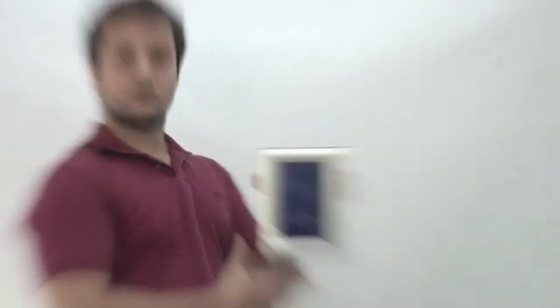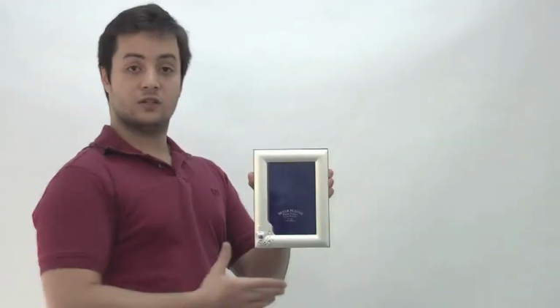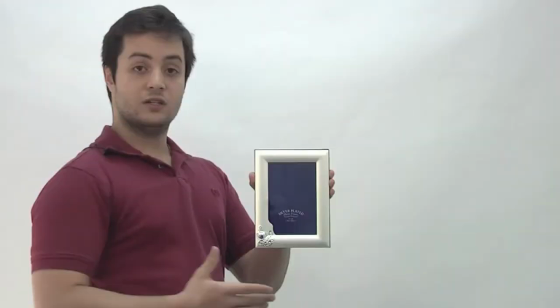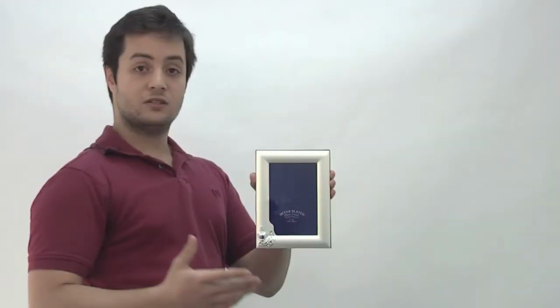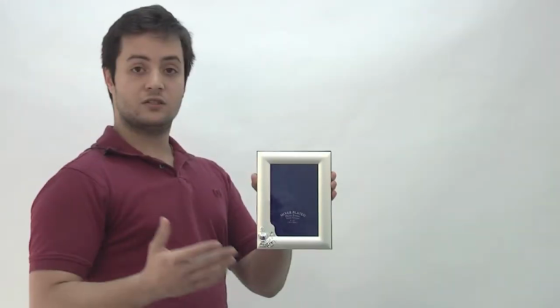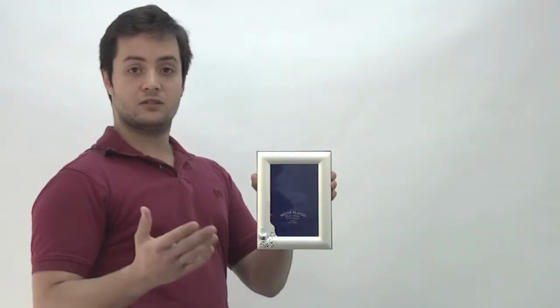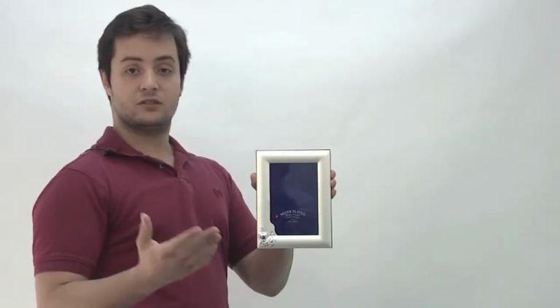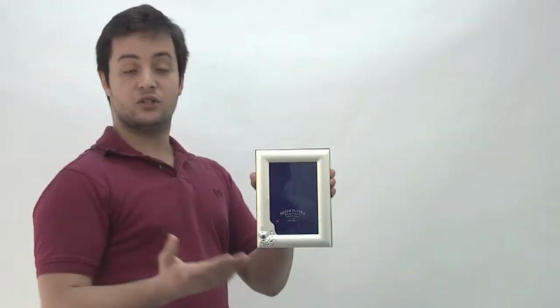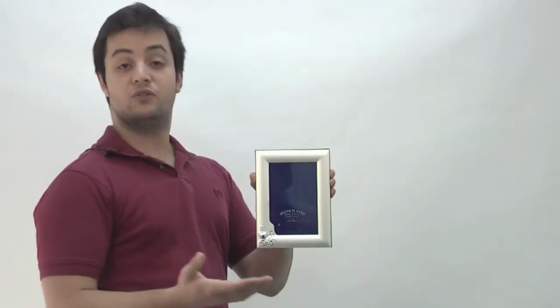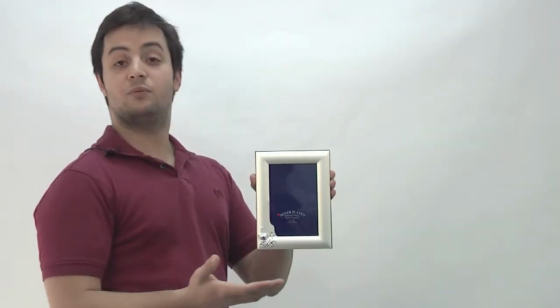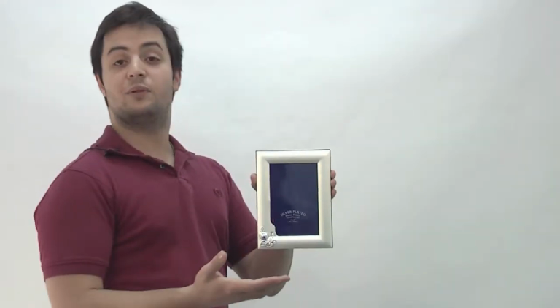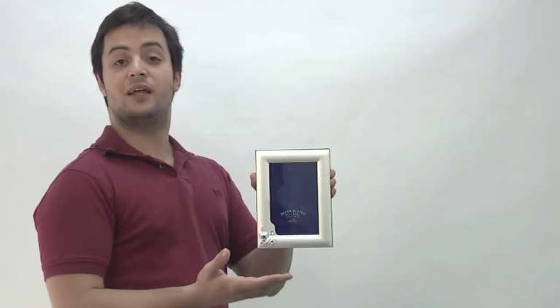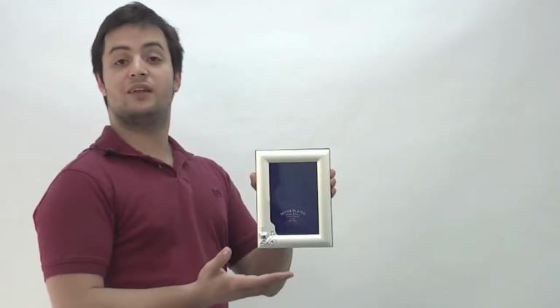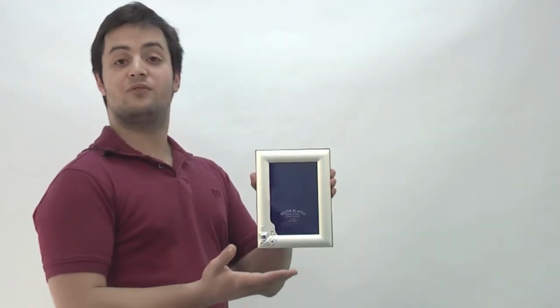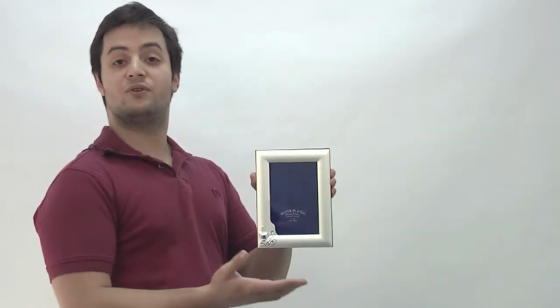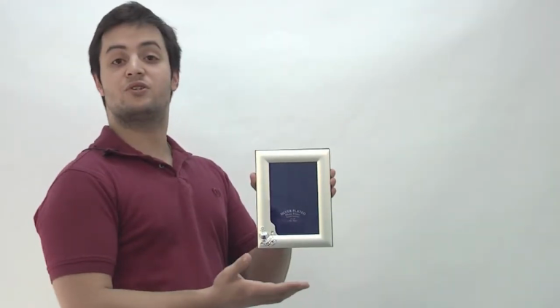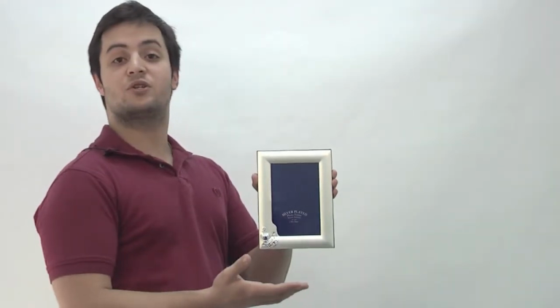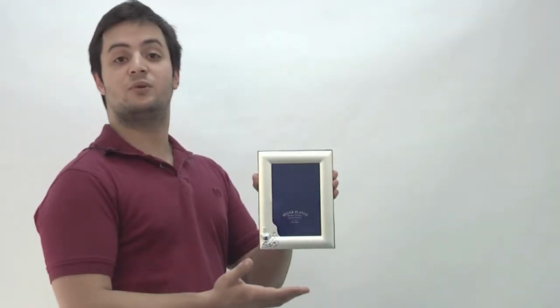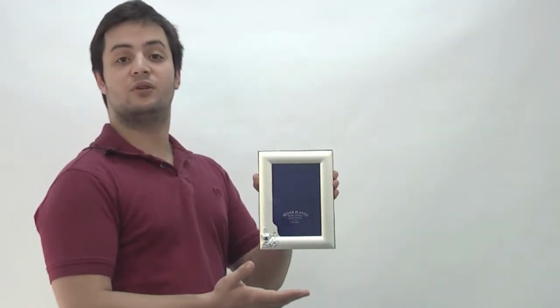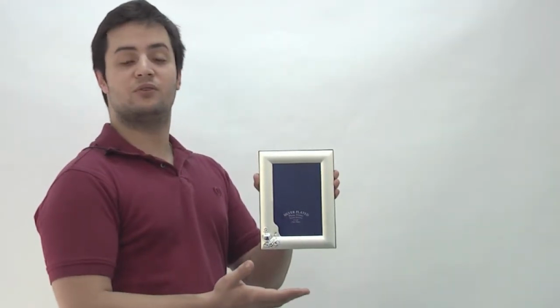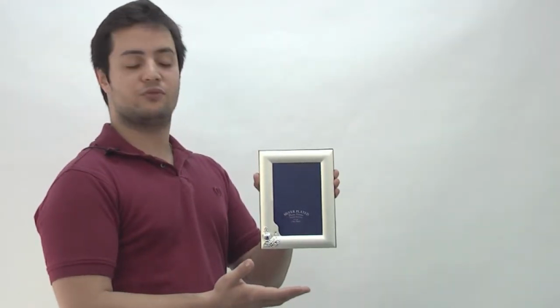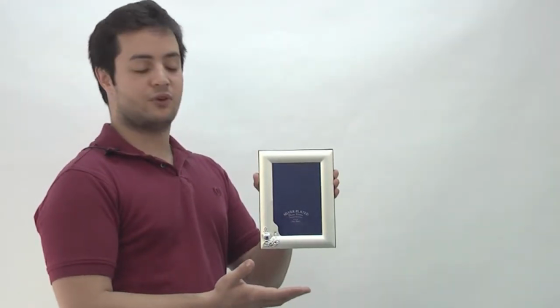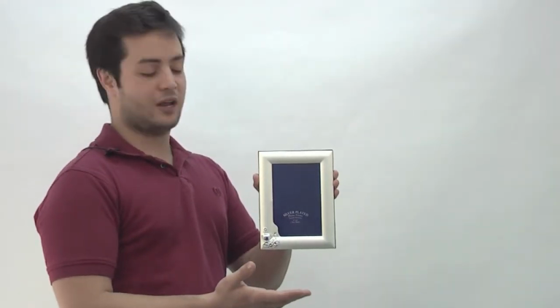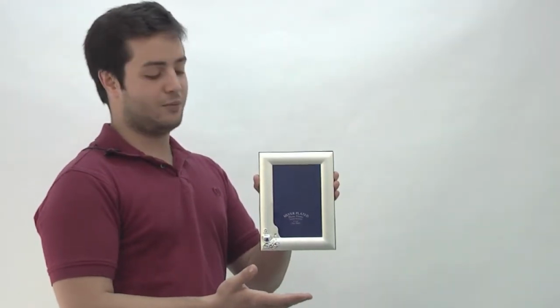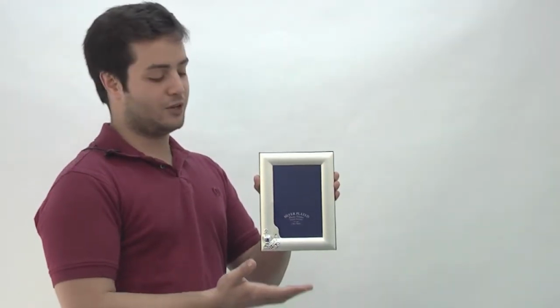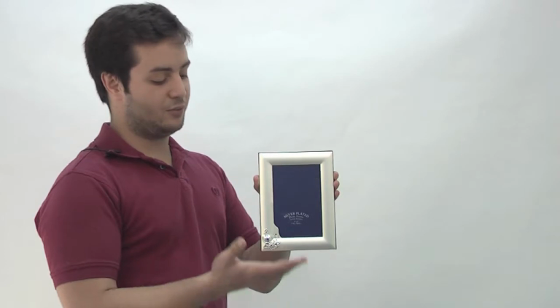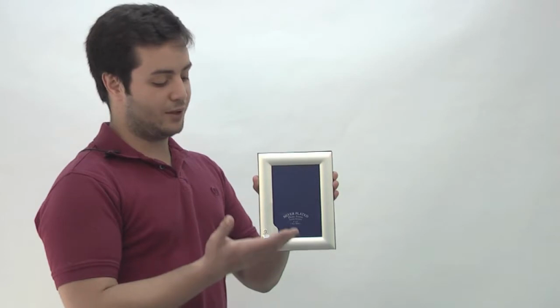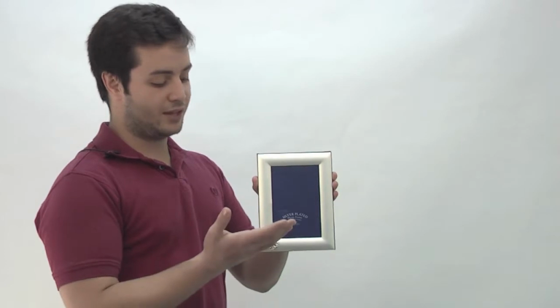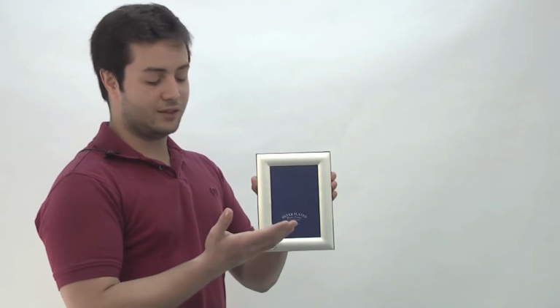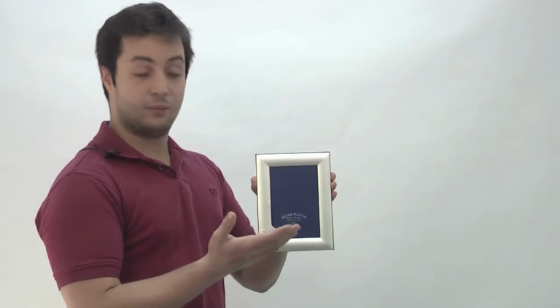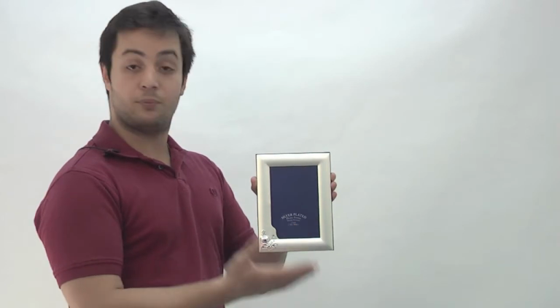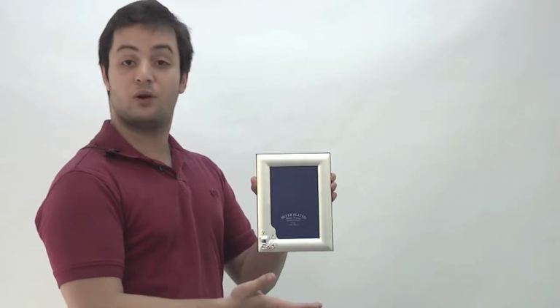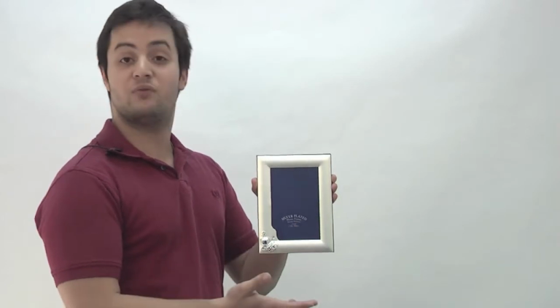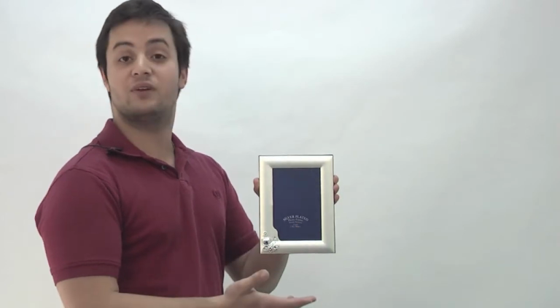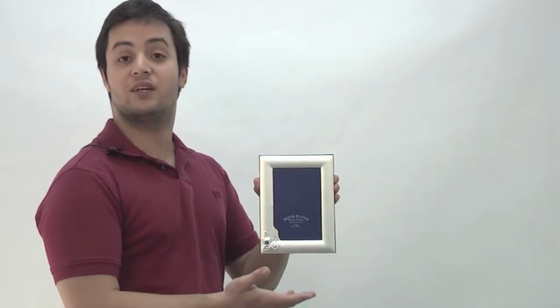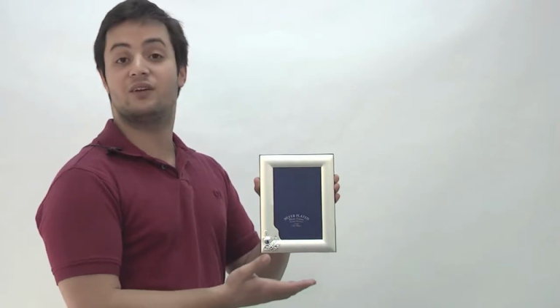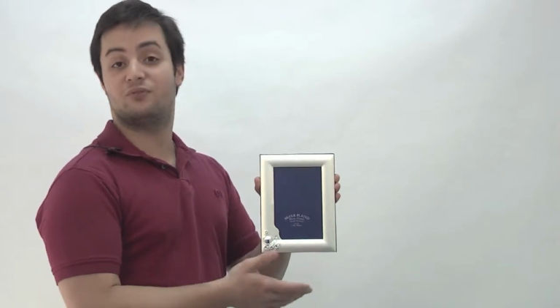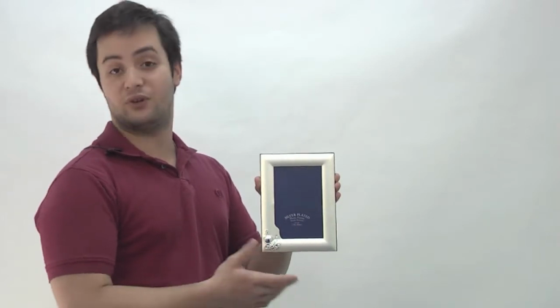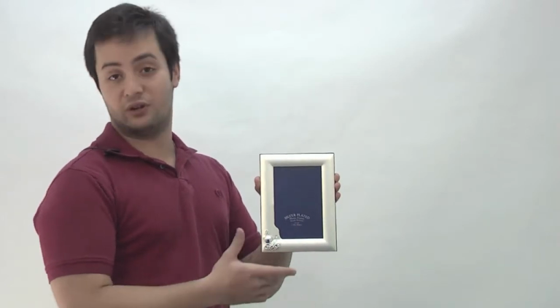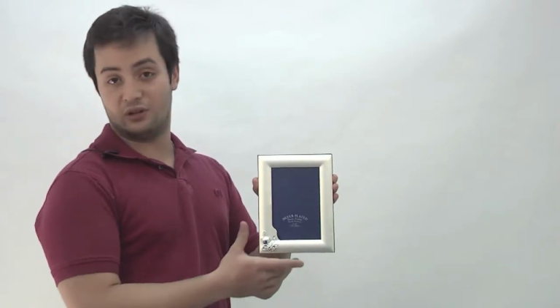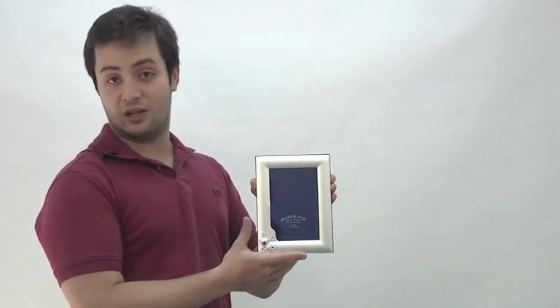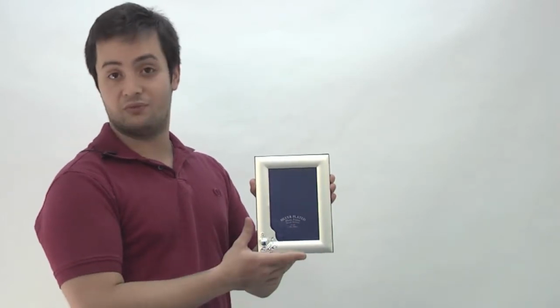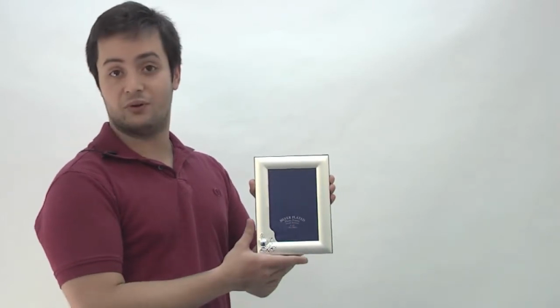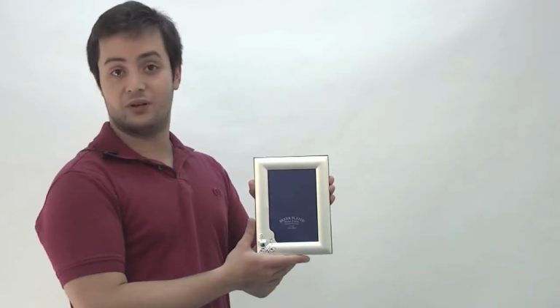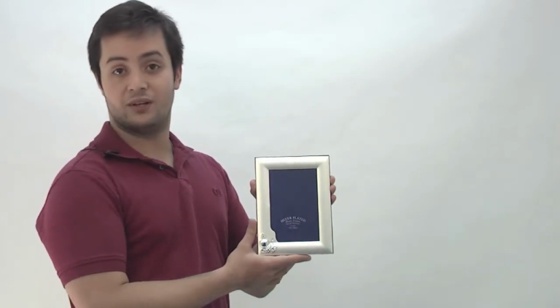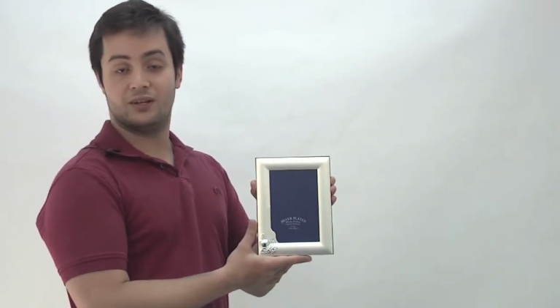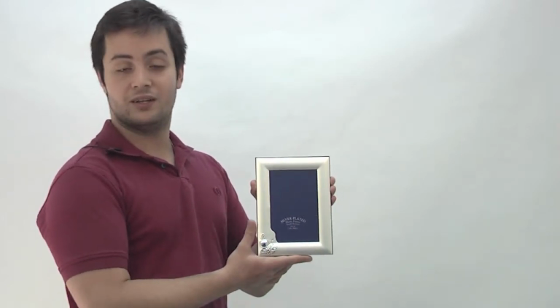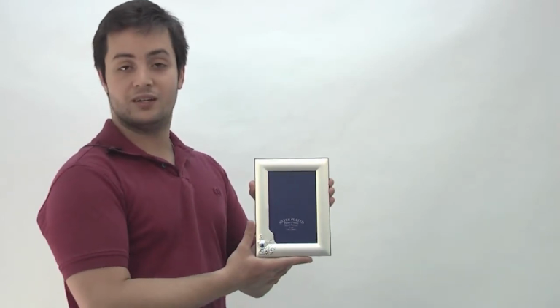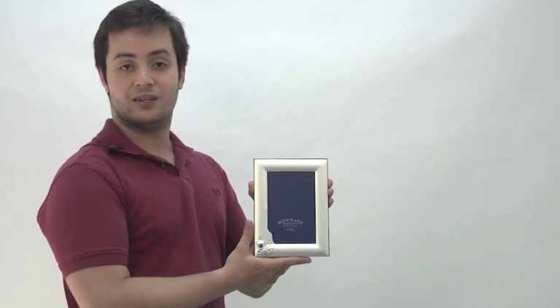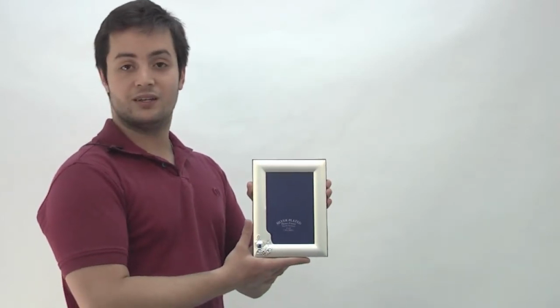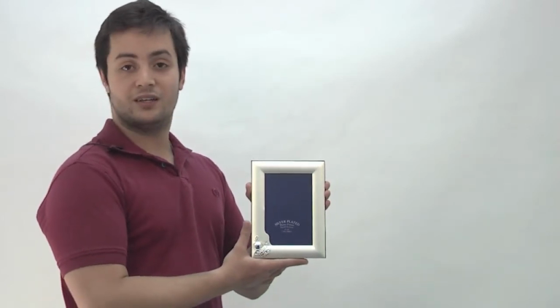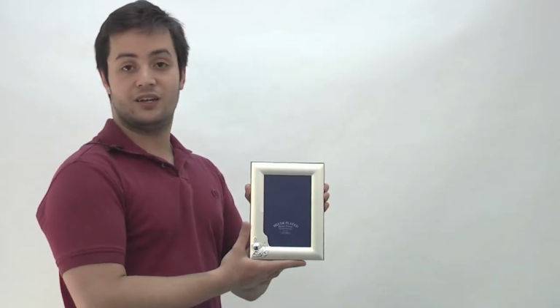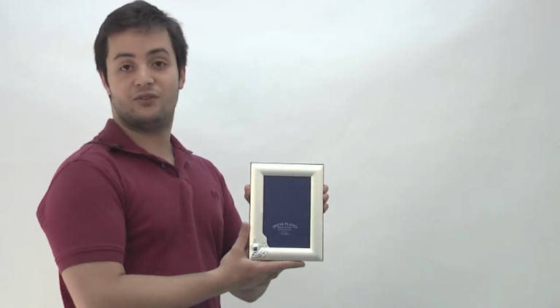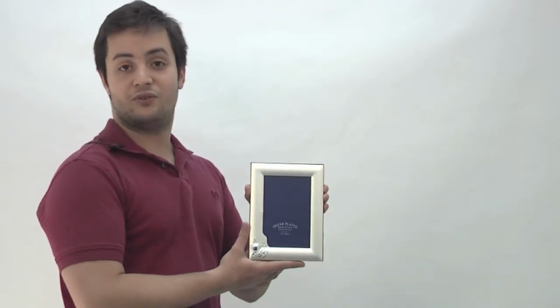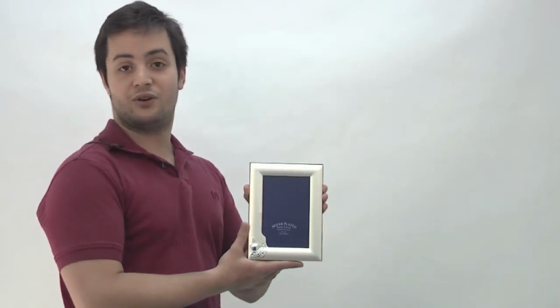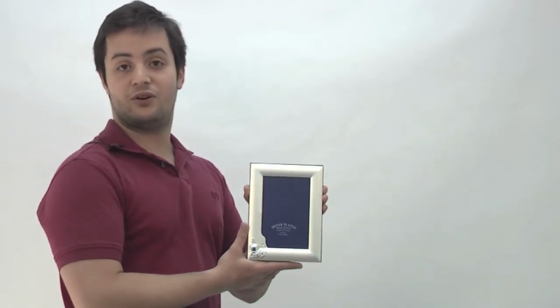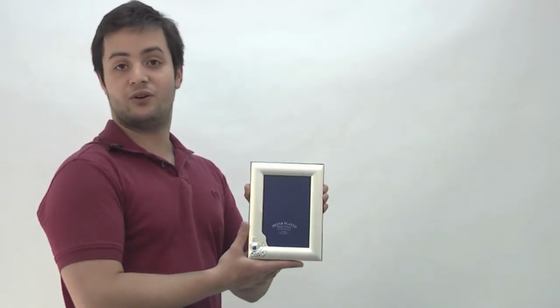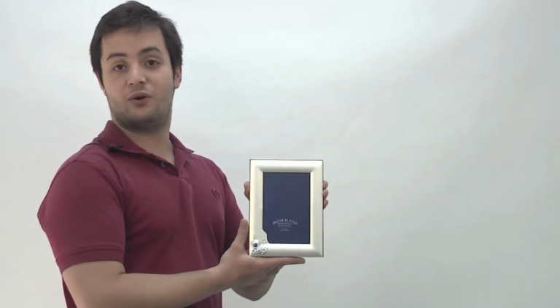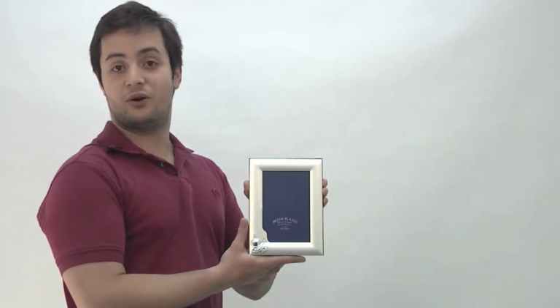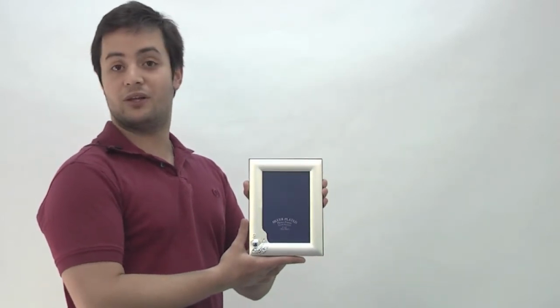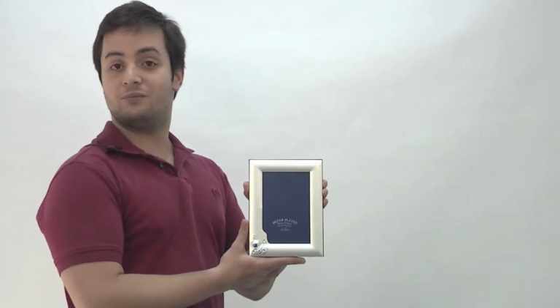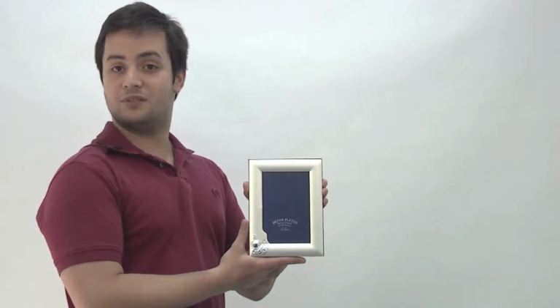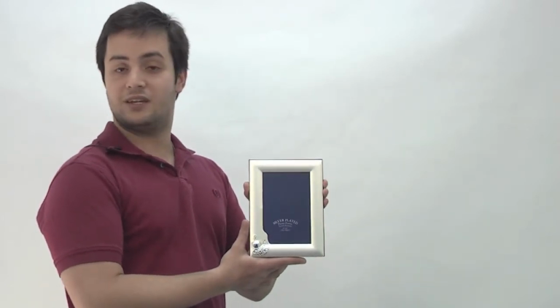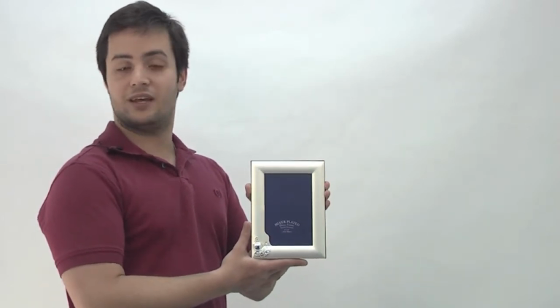This silver-plated First Communion frame can make the perfect gift for your loved one. Get it for her or him today.